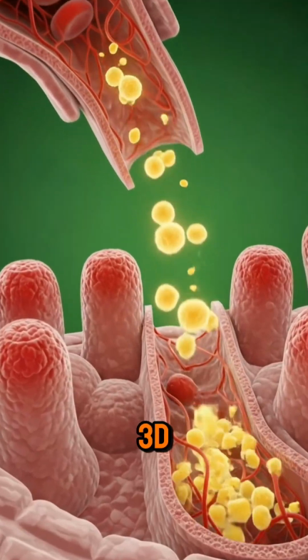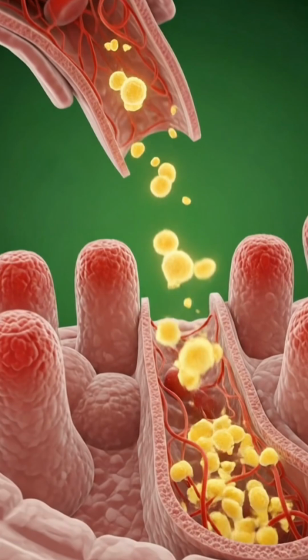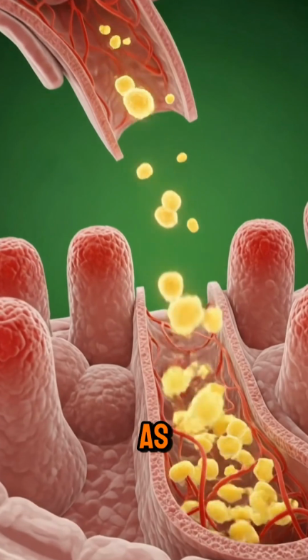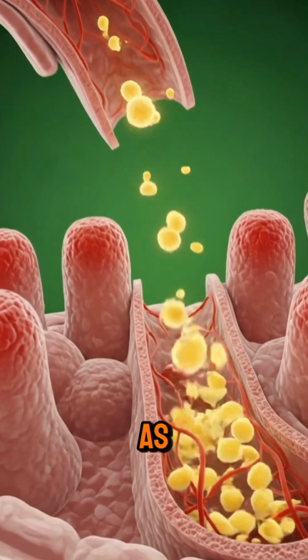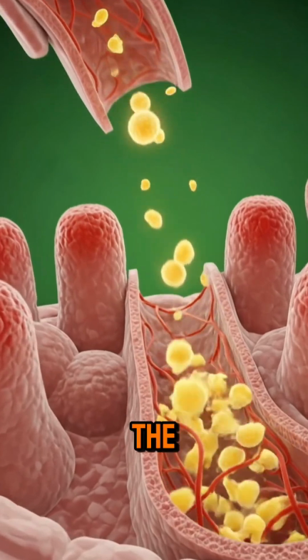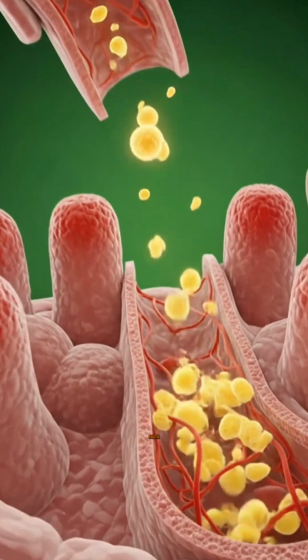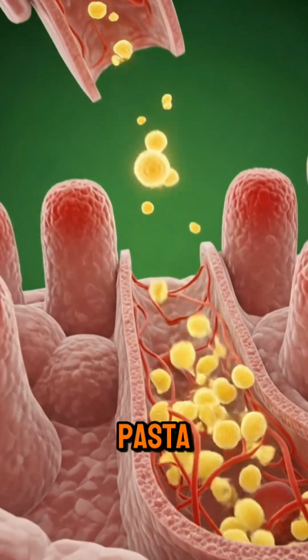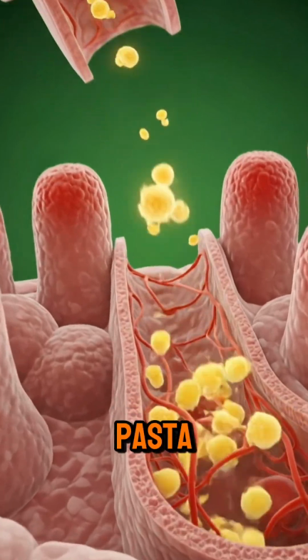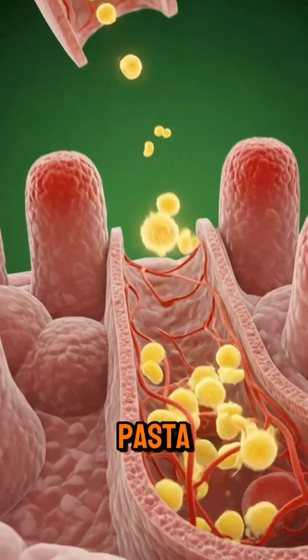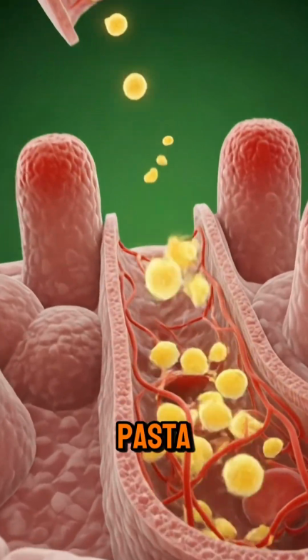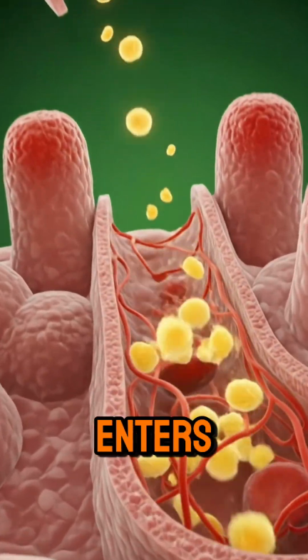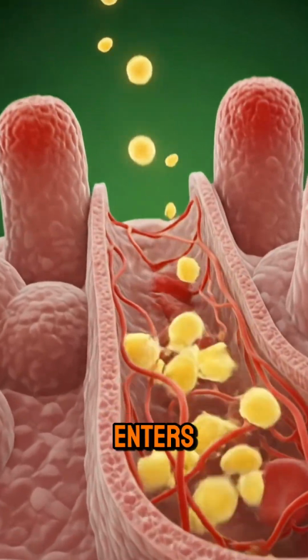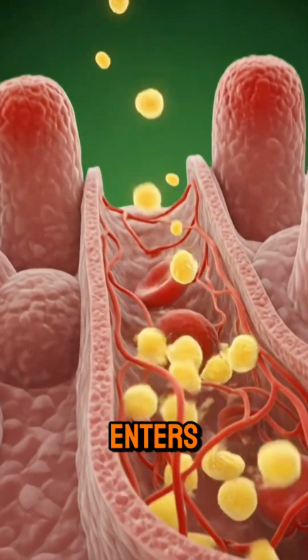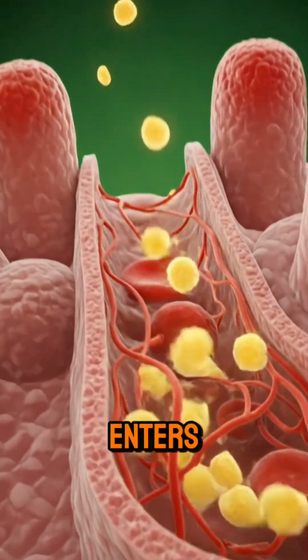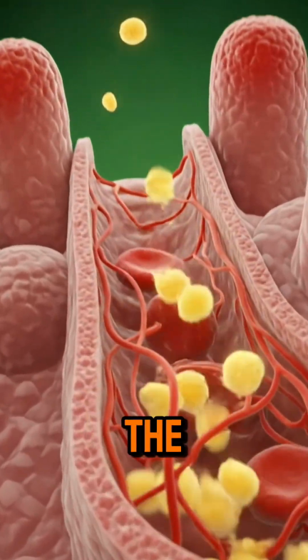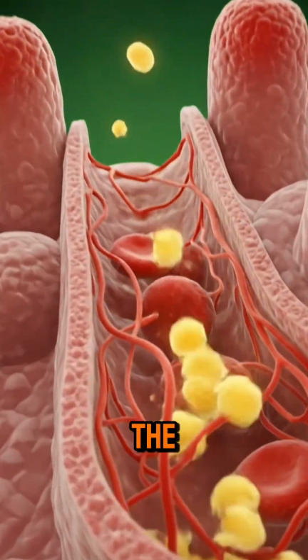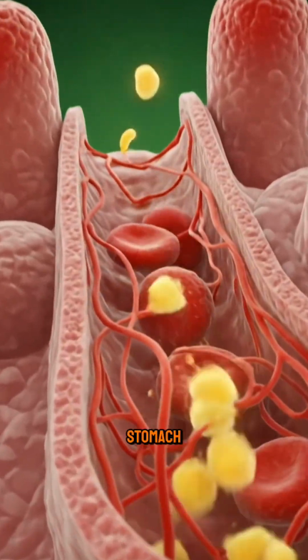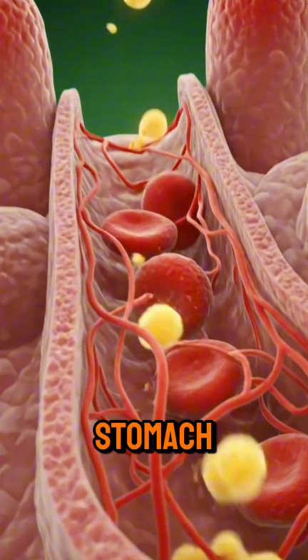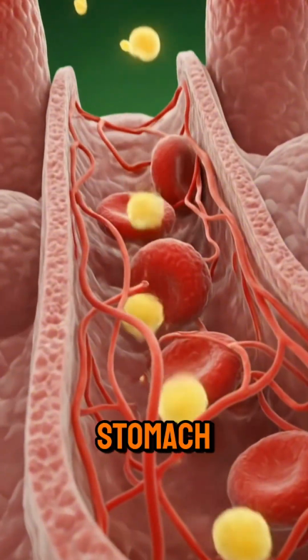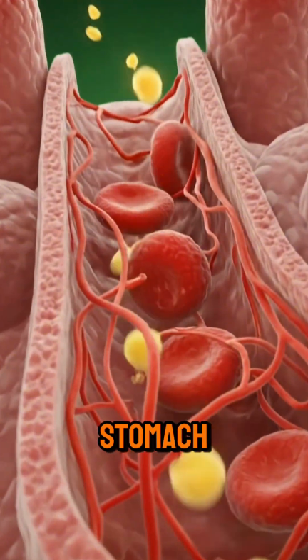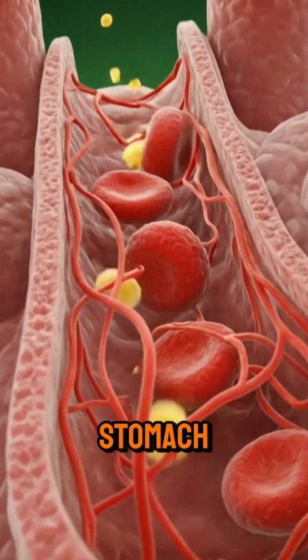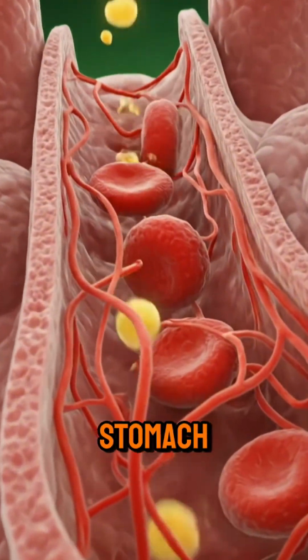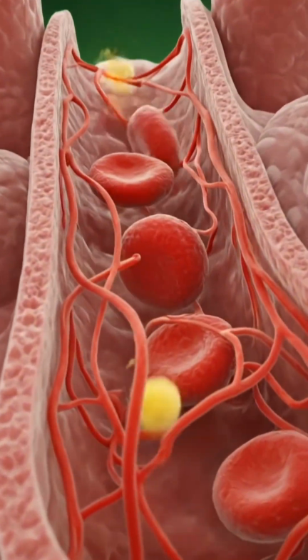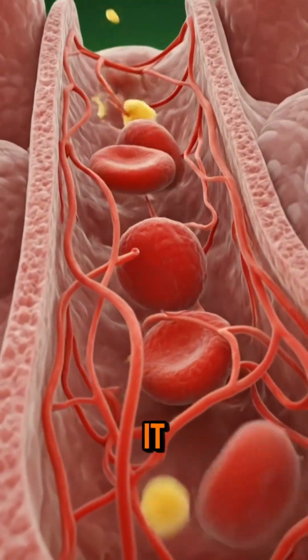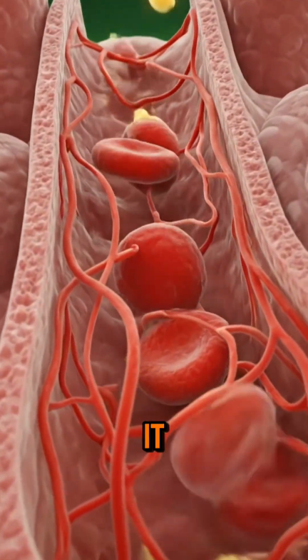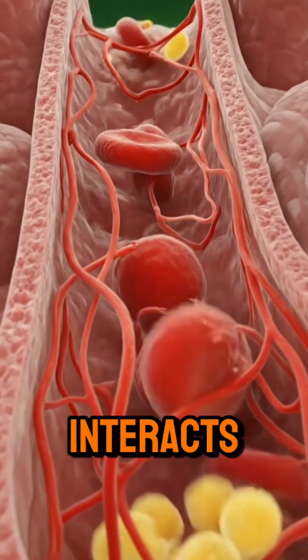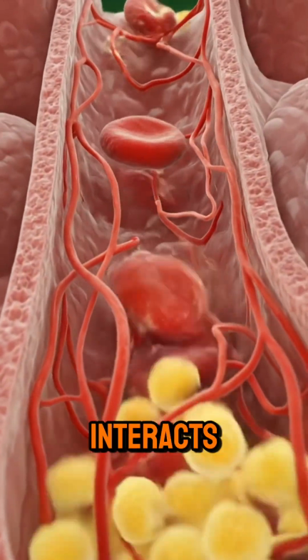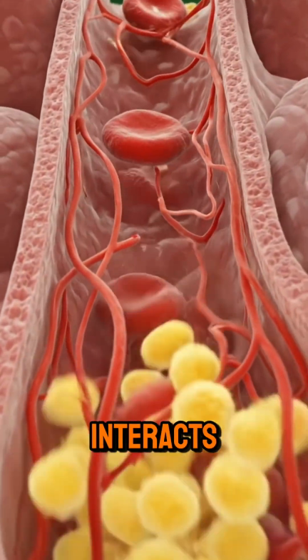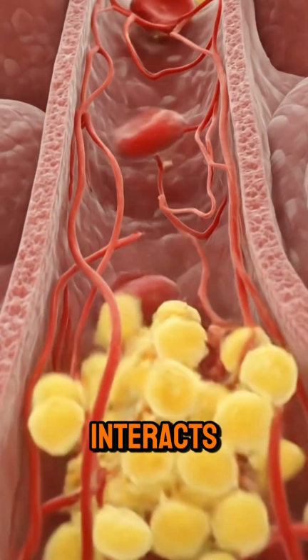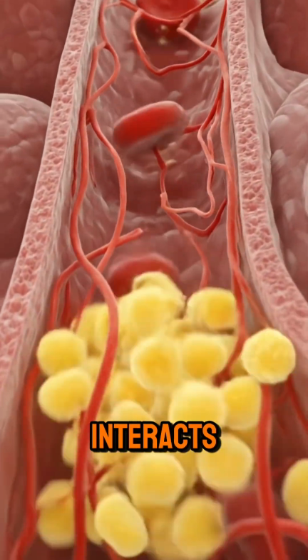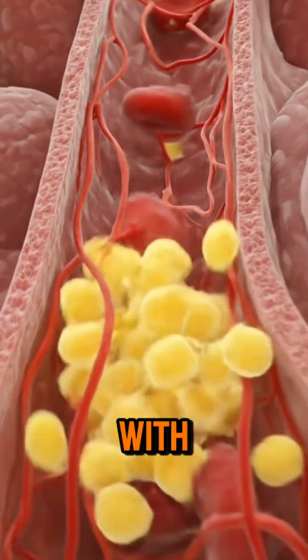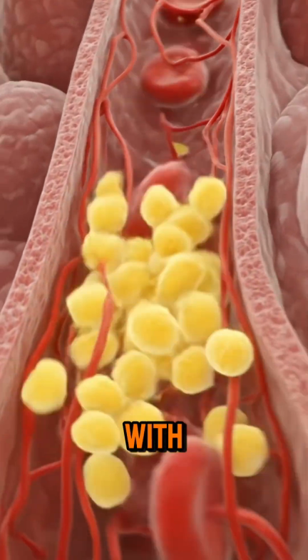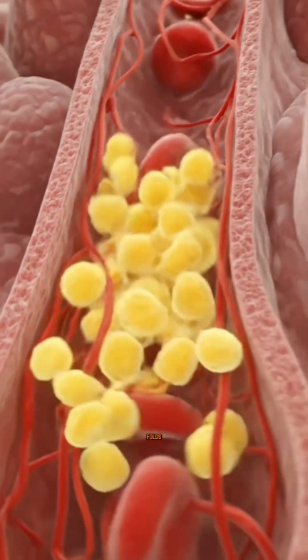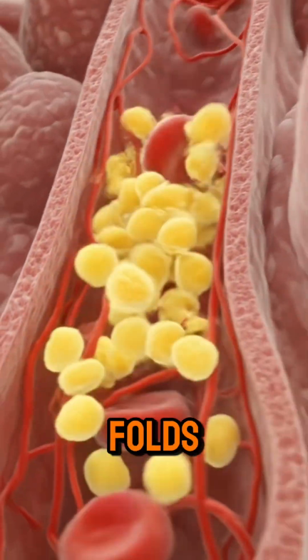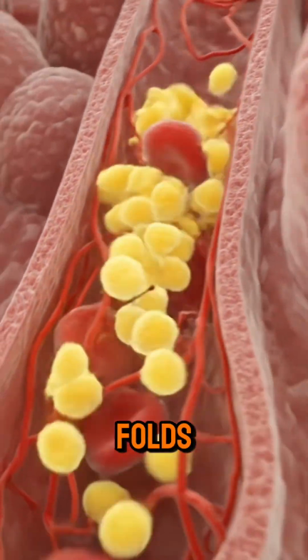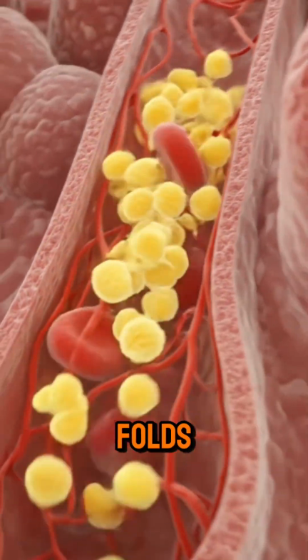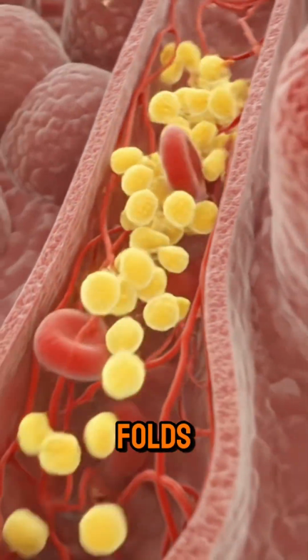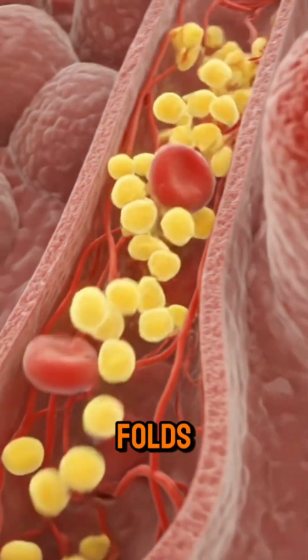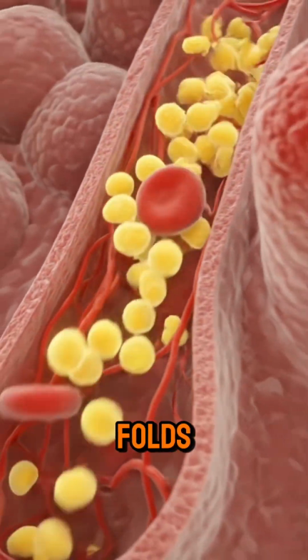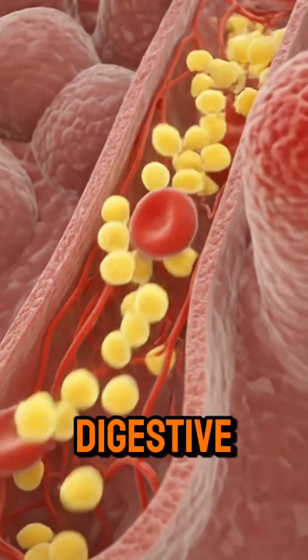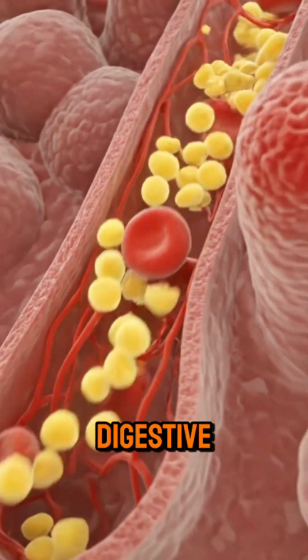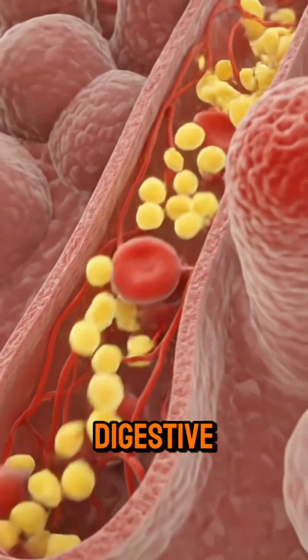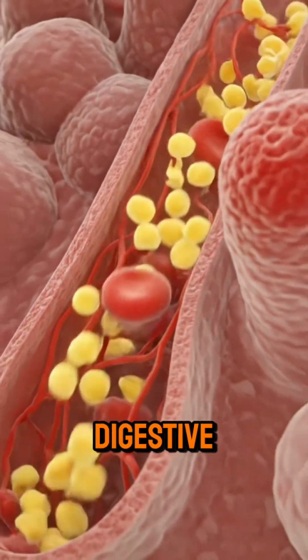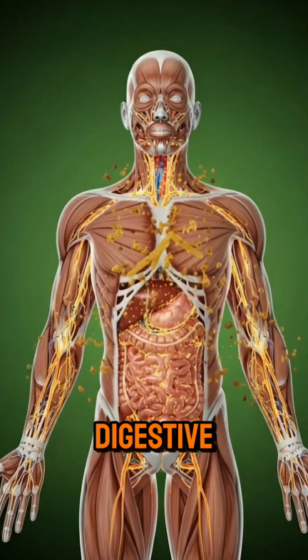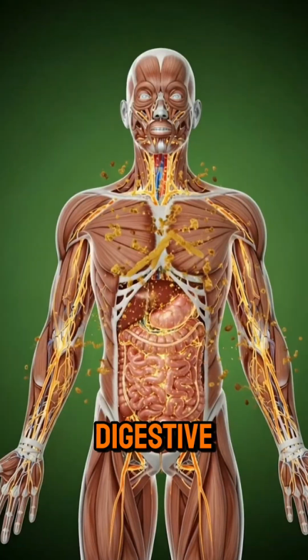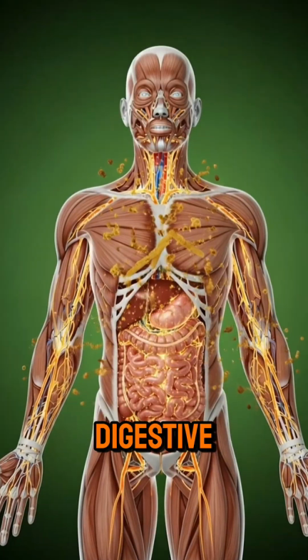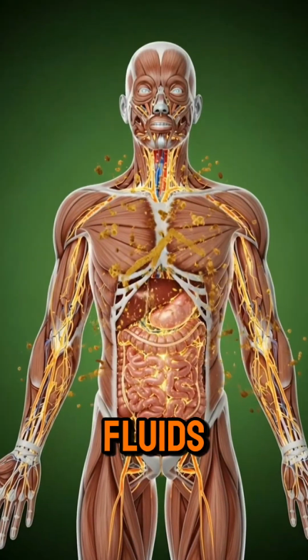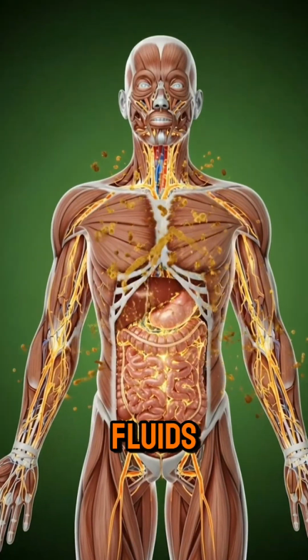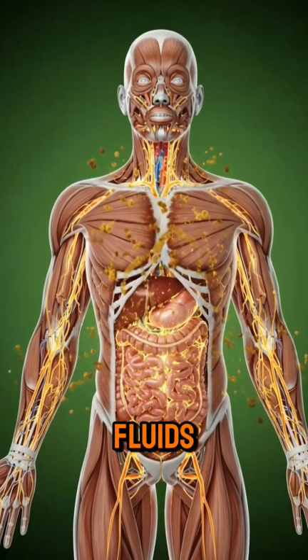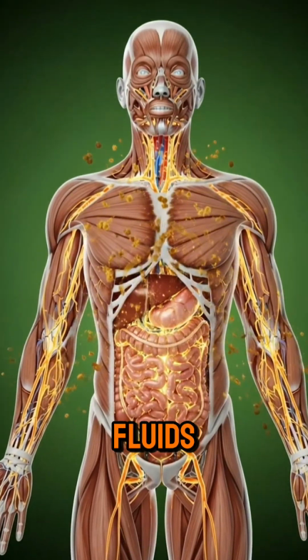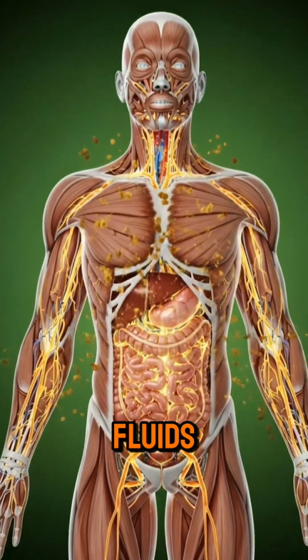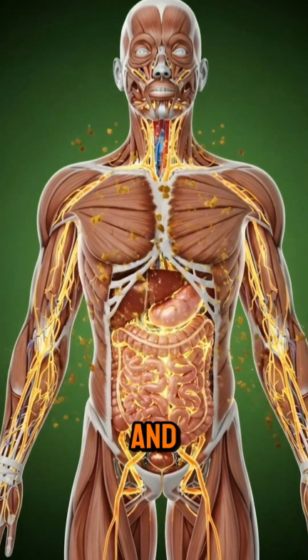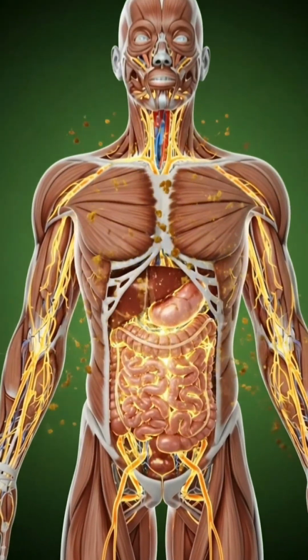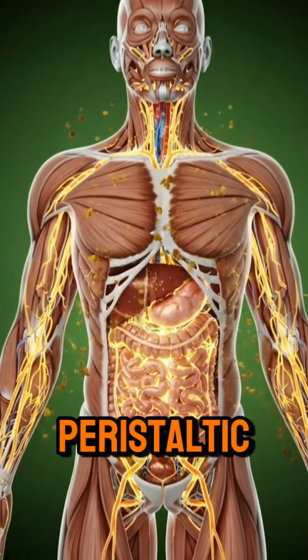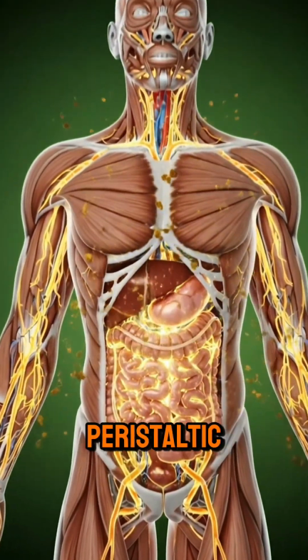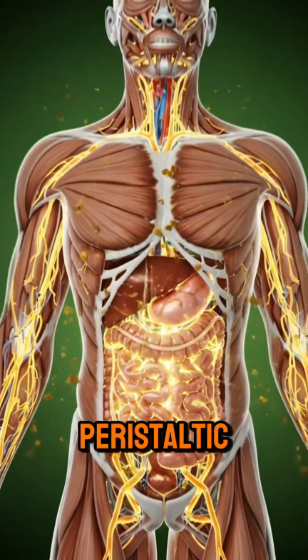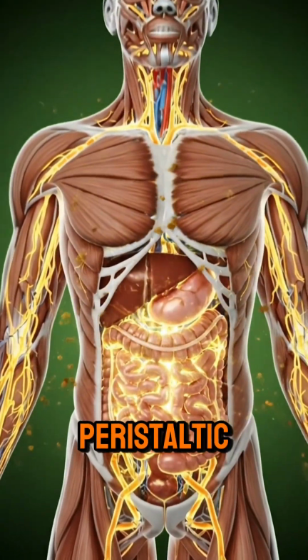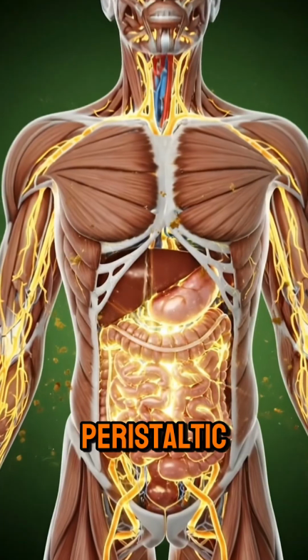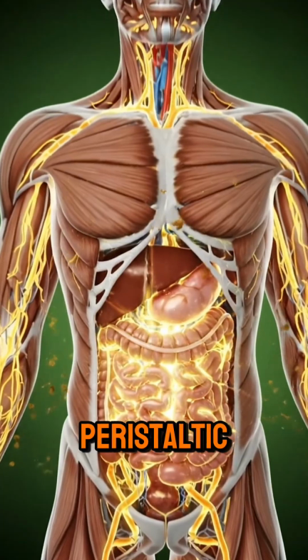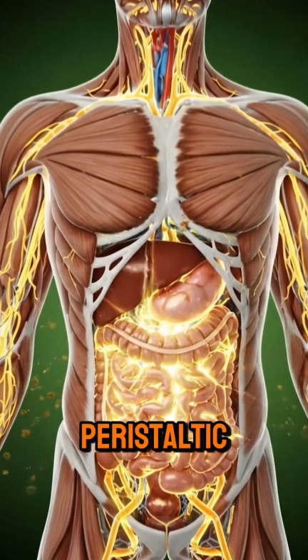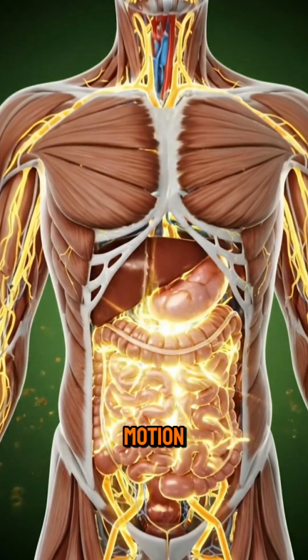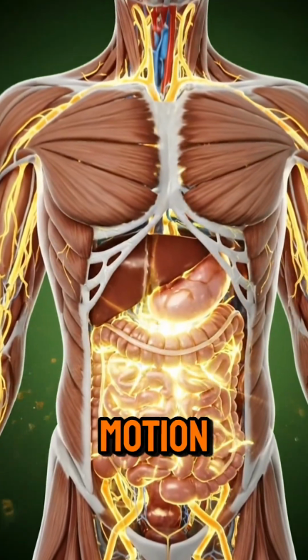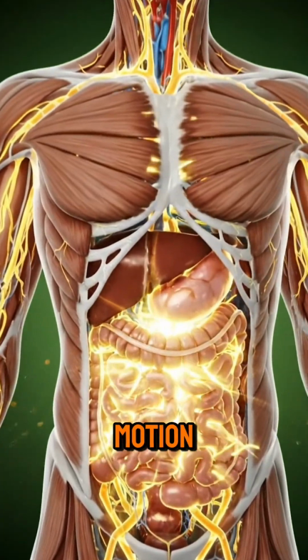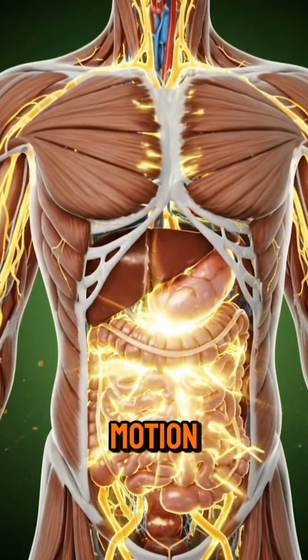As the pasta enters the stomach, it interacts with folds, digestive fluids, and peristaltic motion.